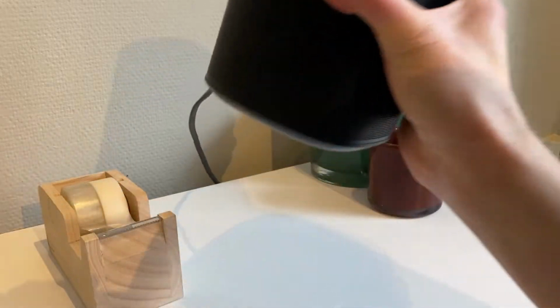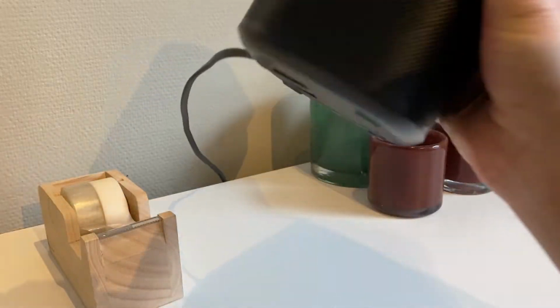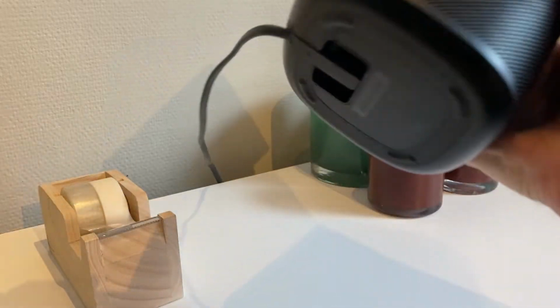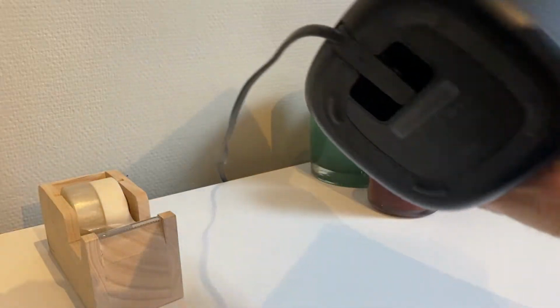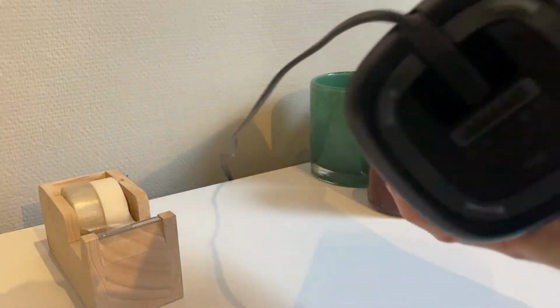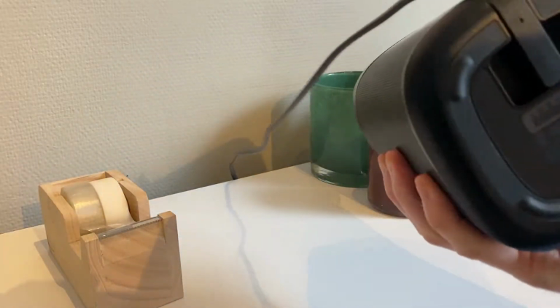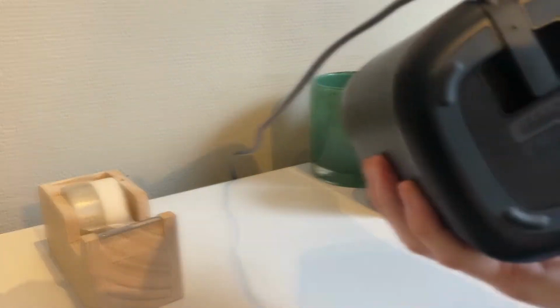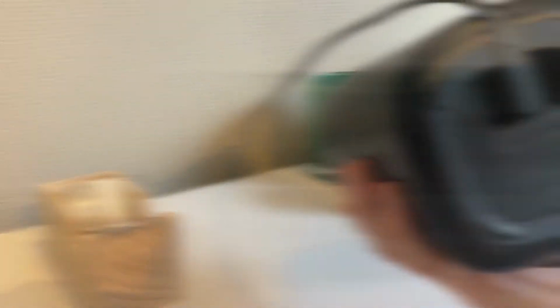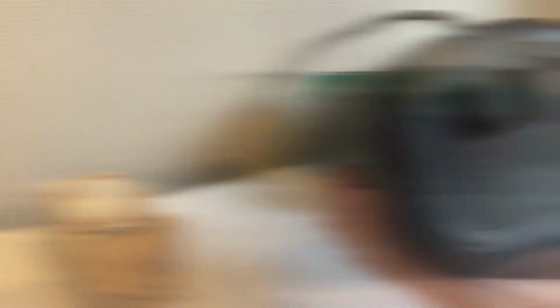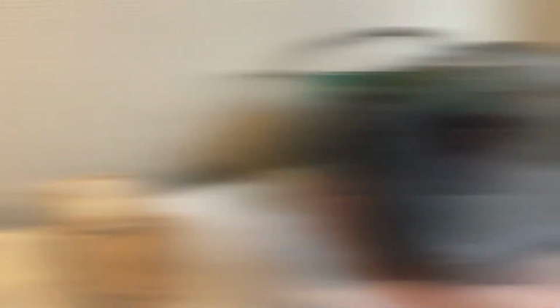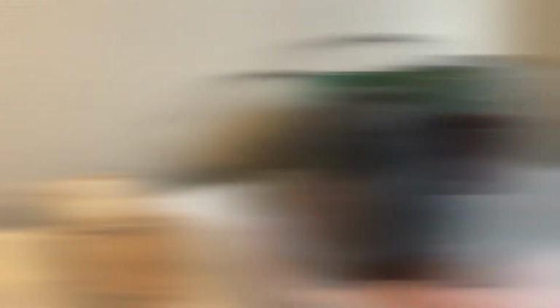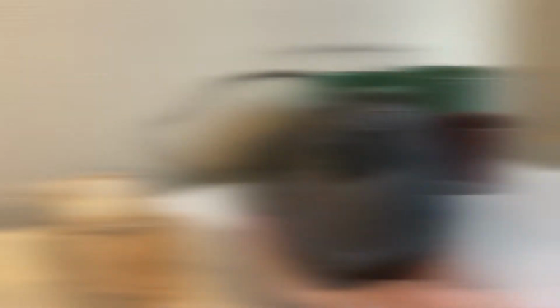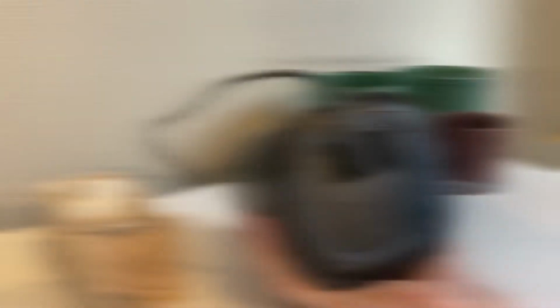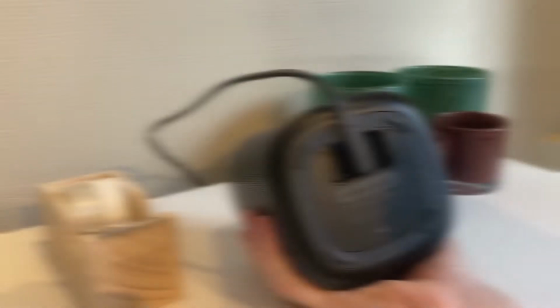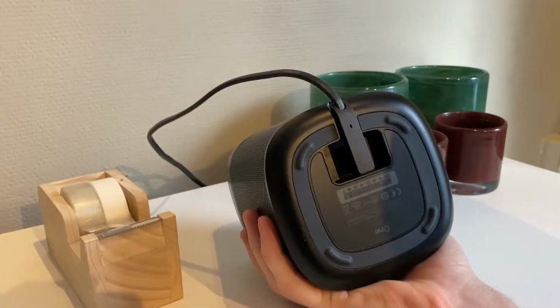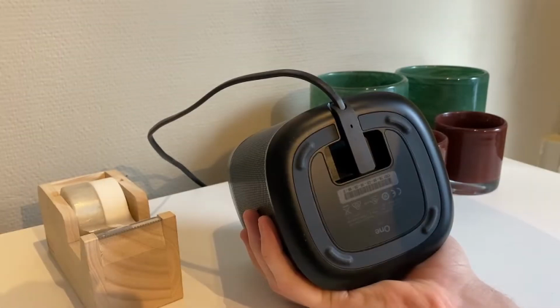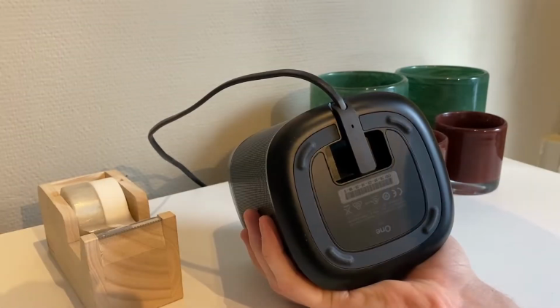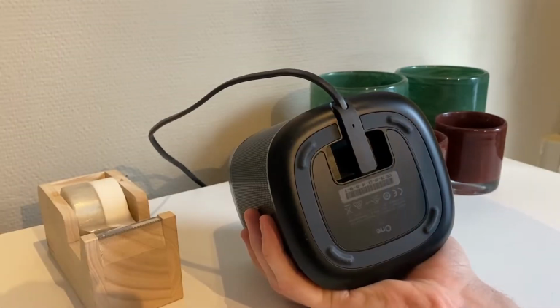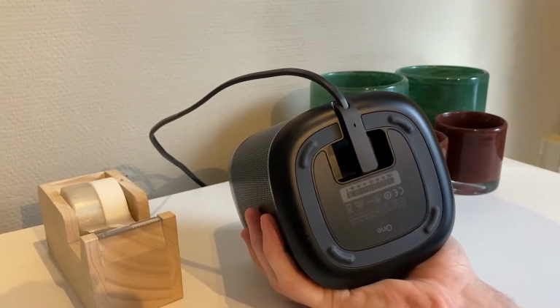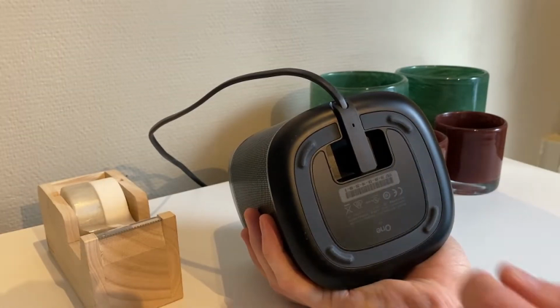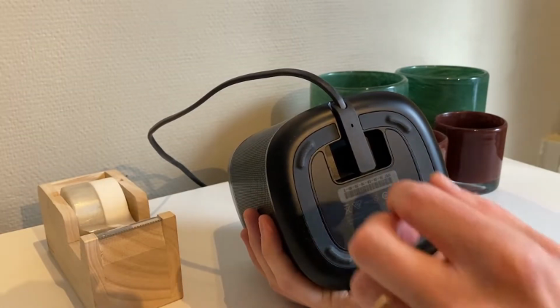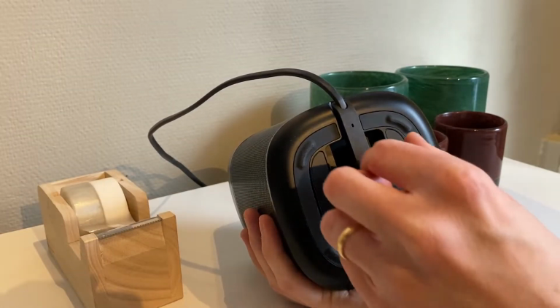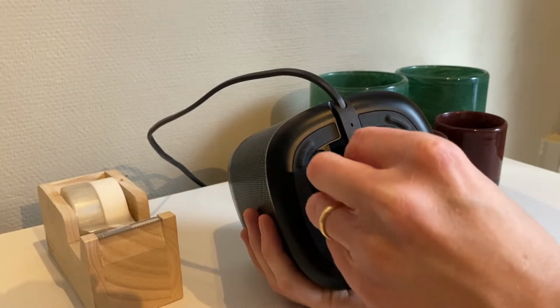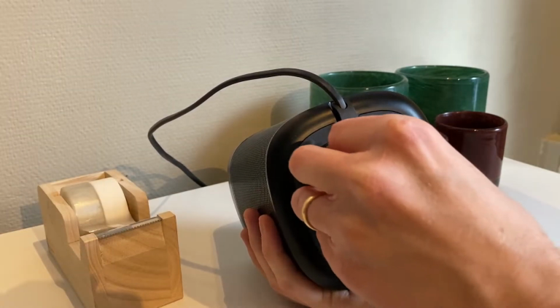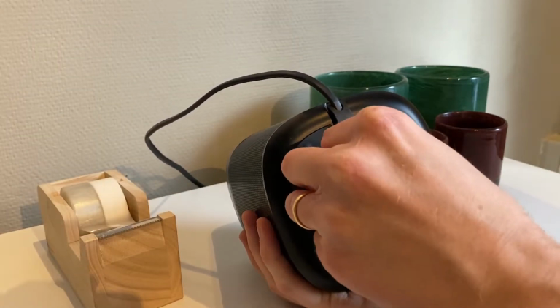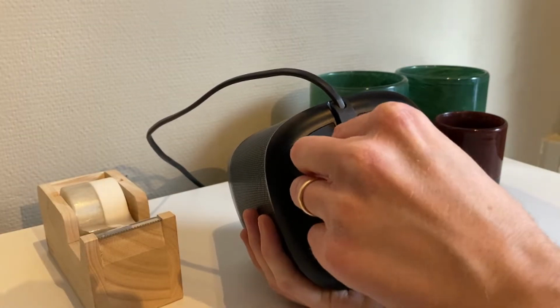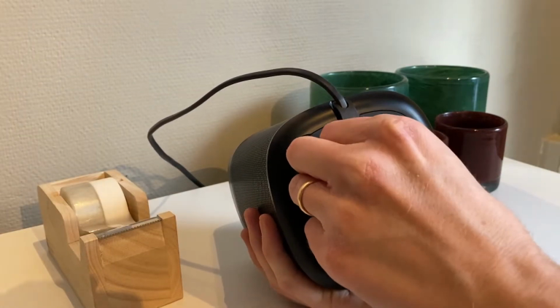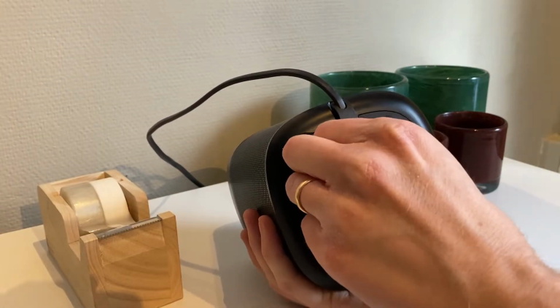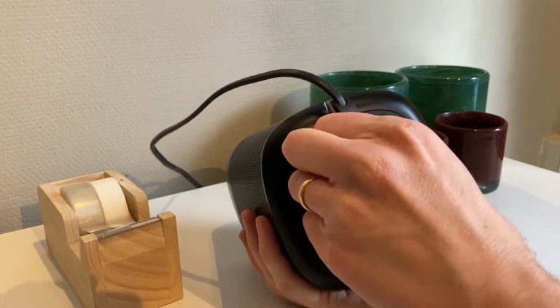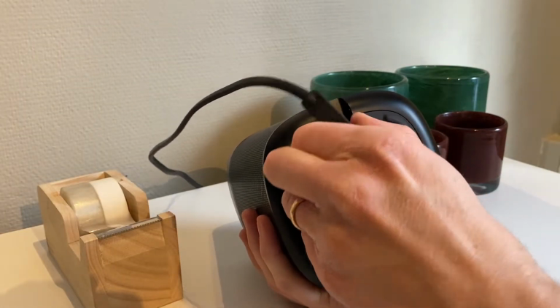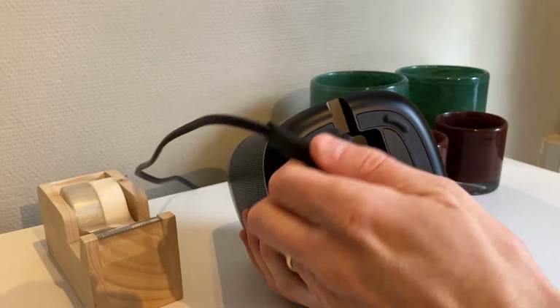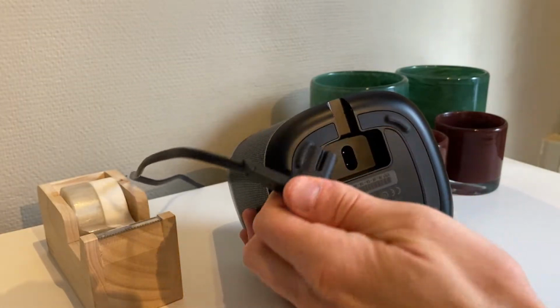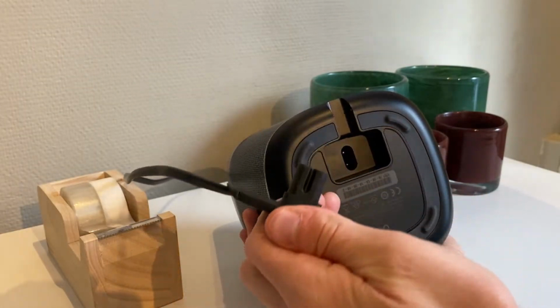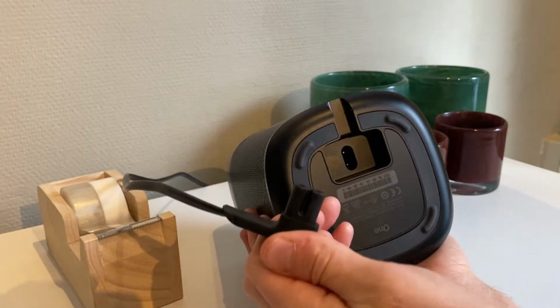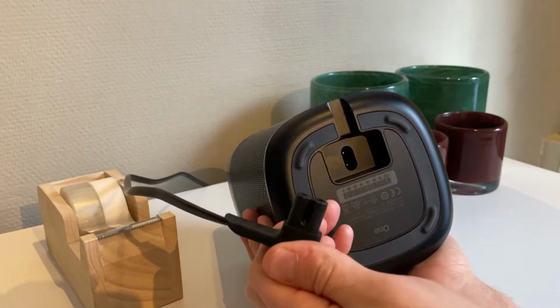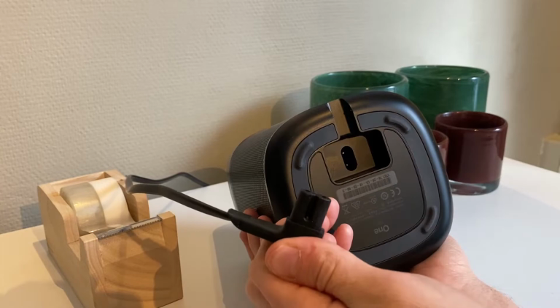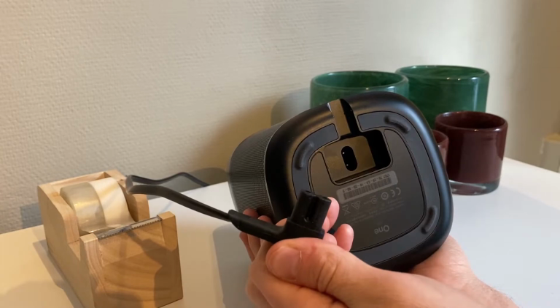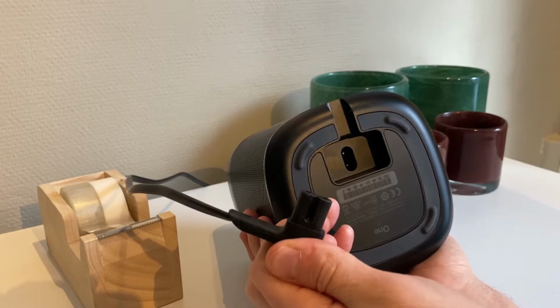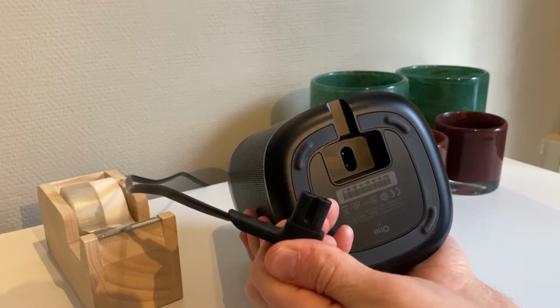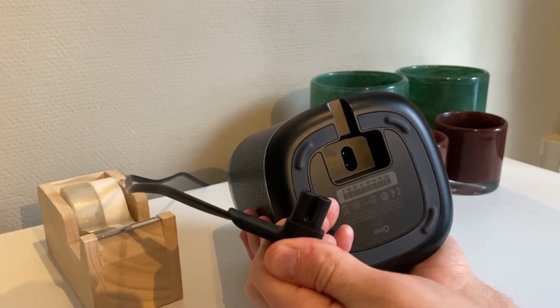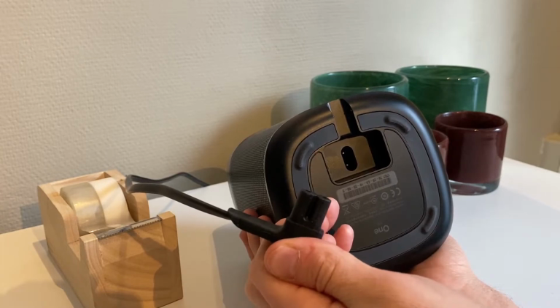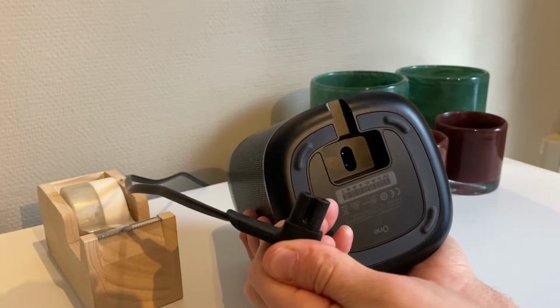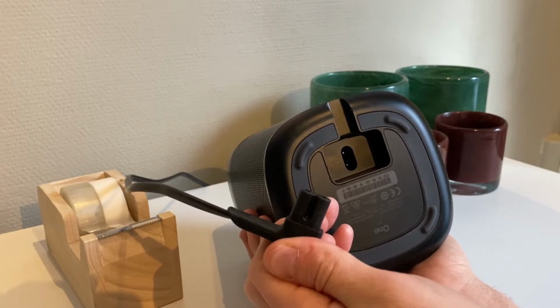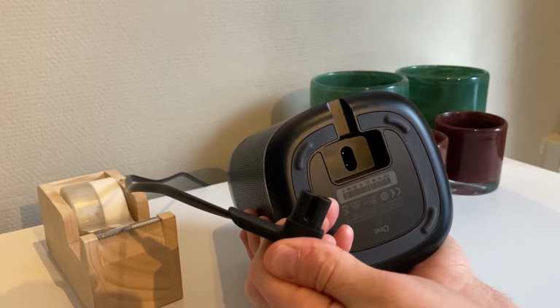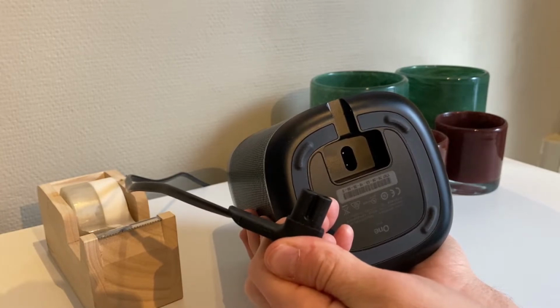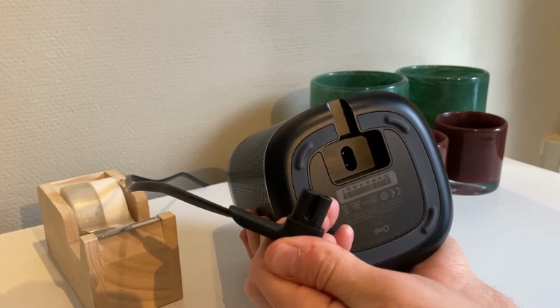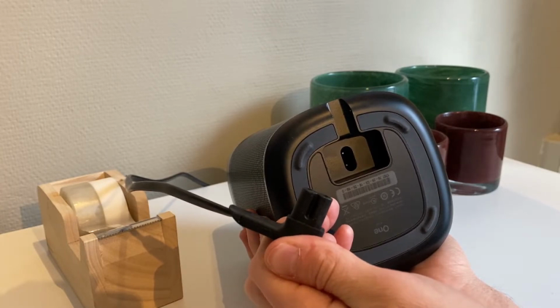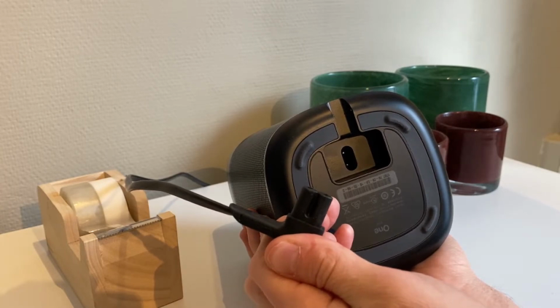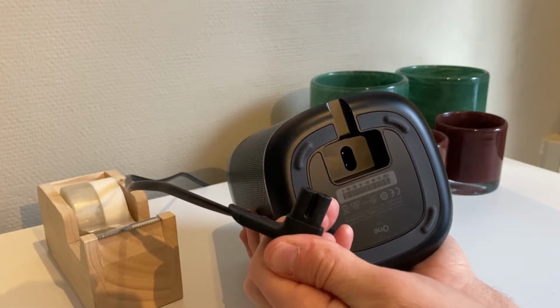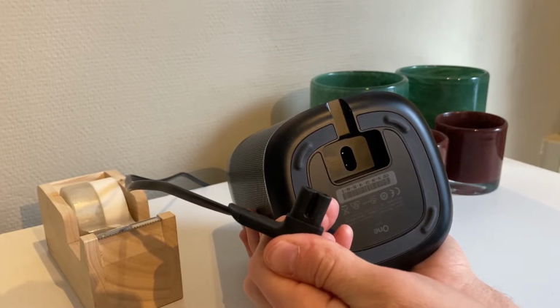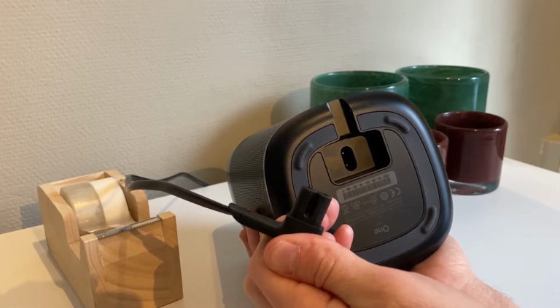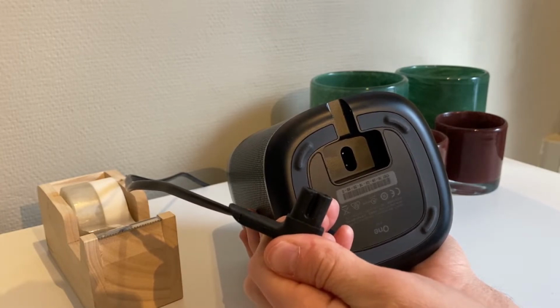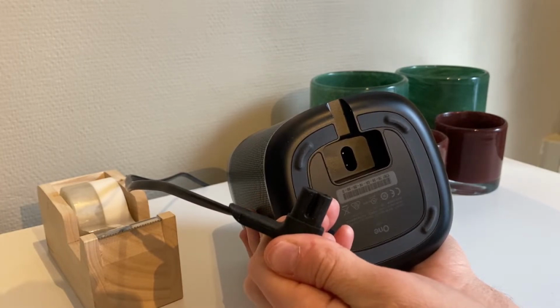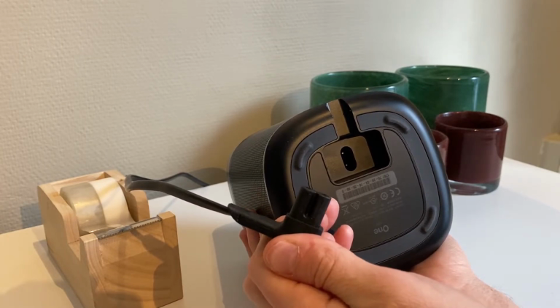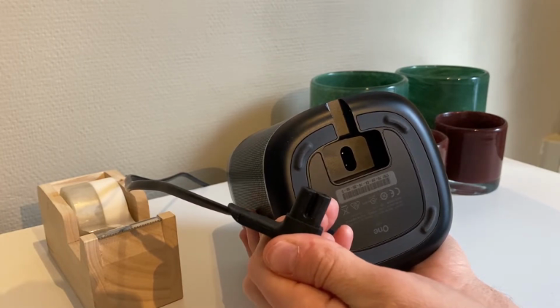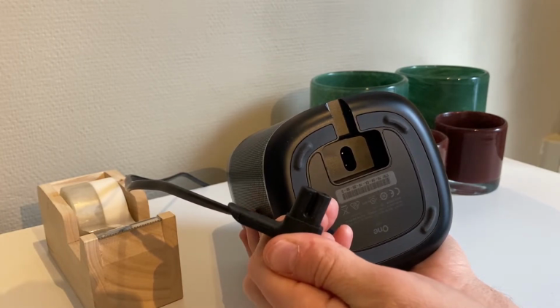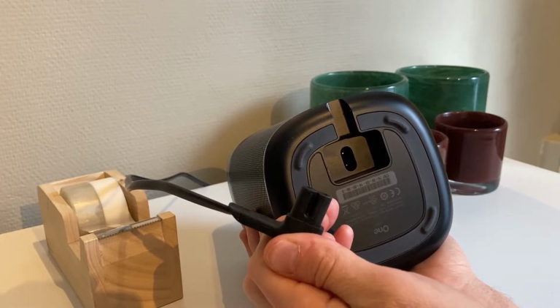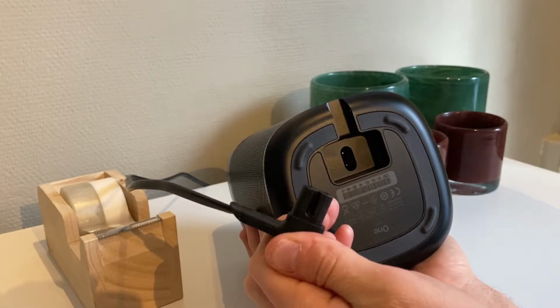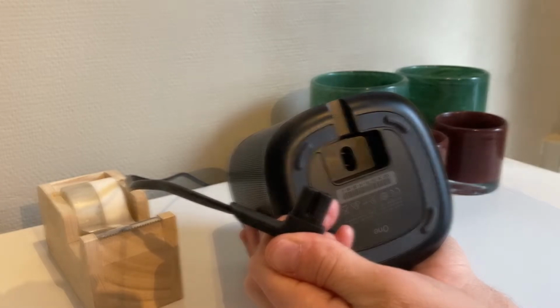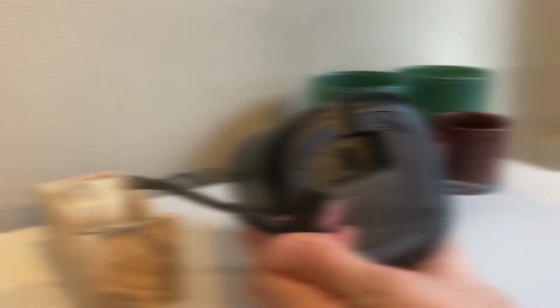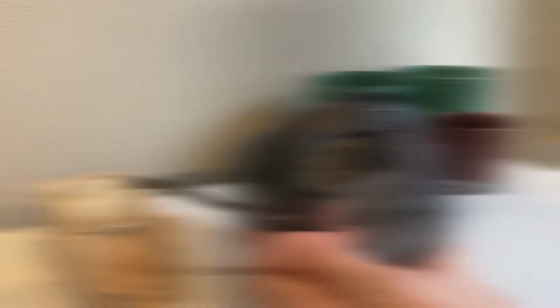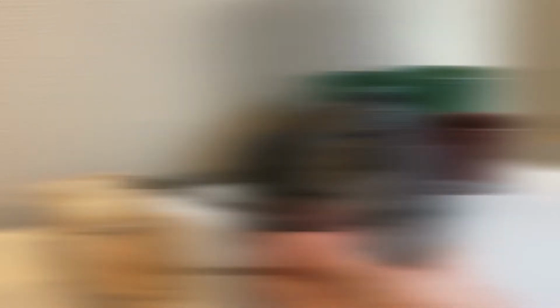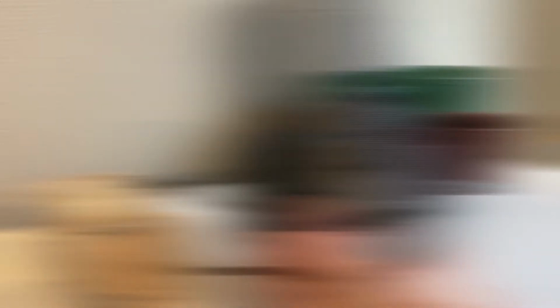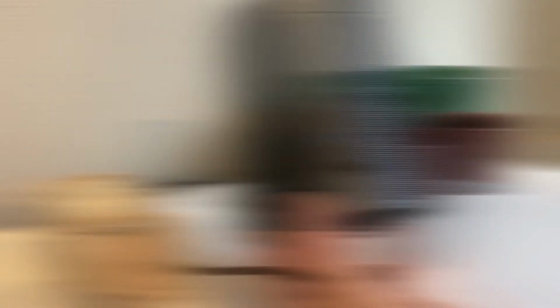First off, start by unplugging the power cable from the speaker, either from the speaker itself or from the wall socket, but leave one of the ends of the power cable still connected.